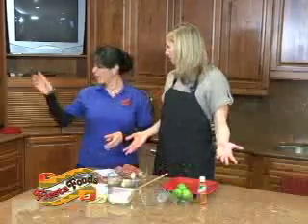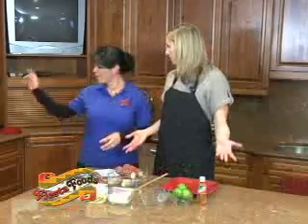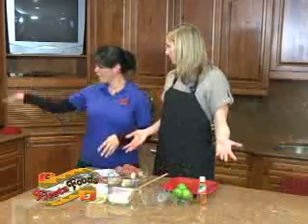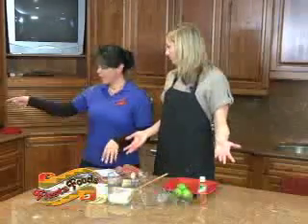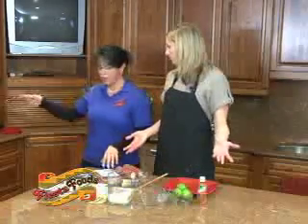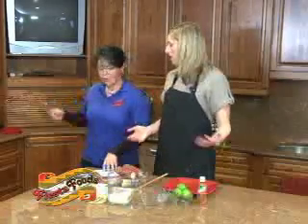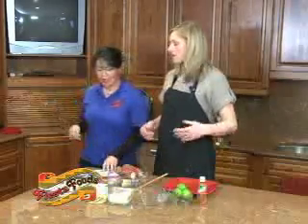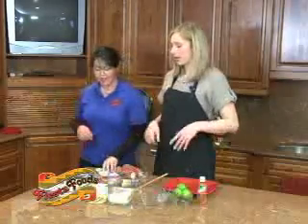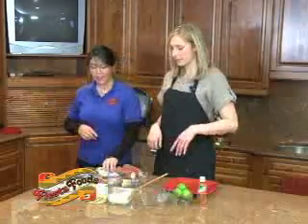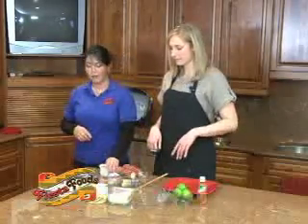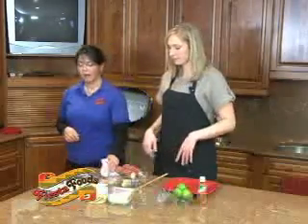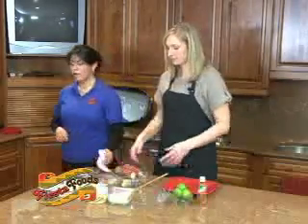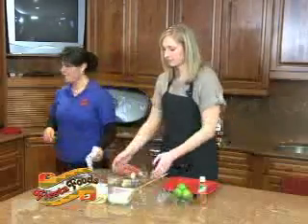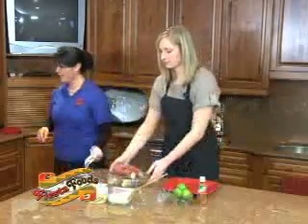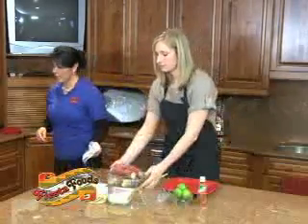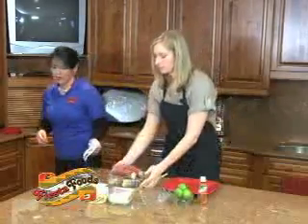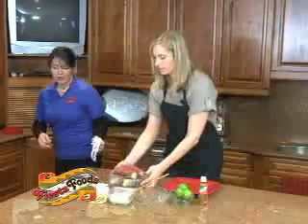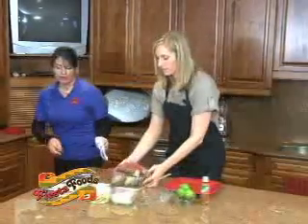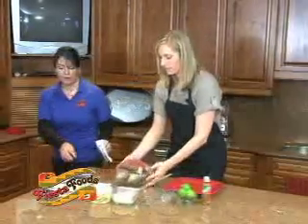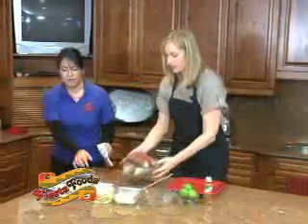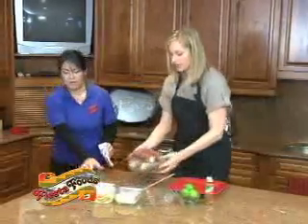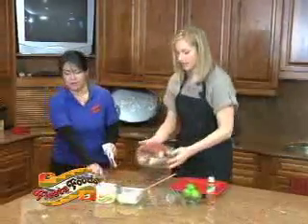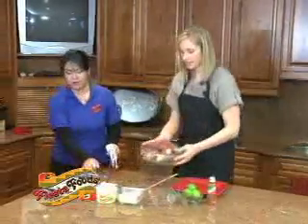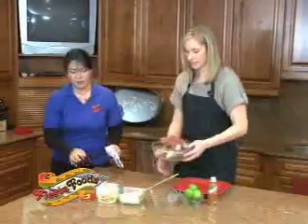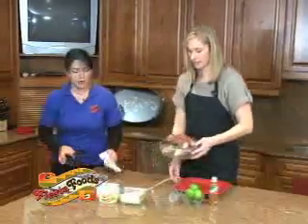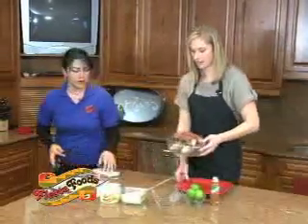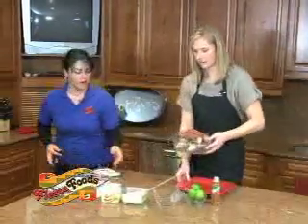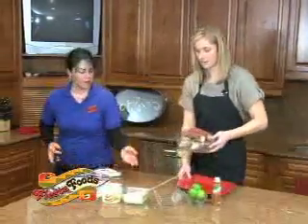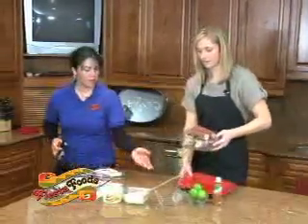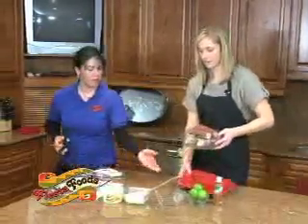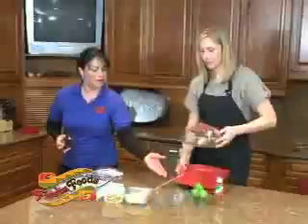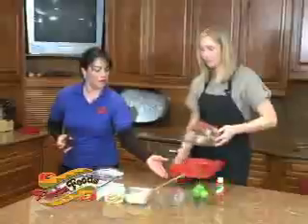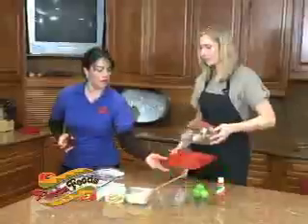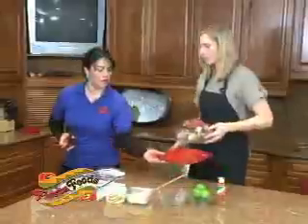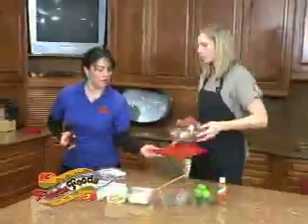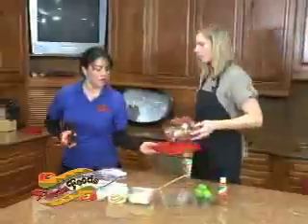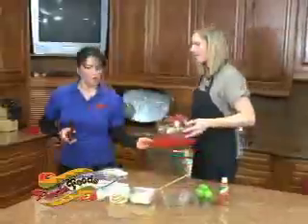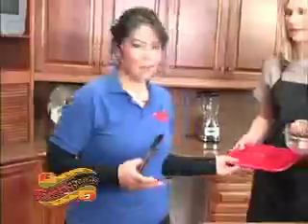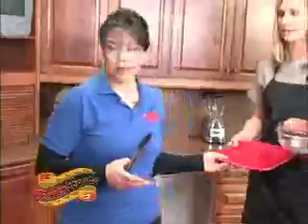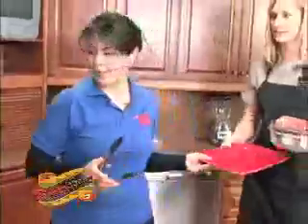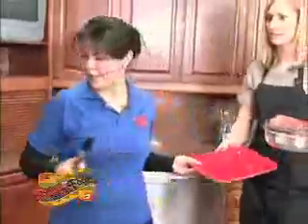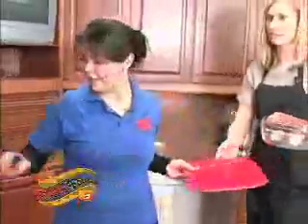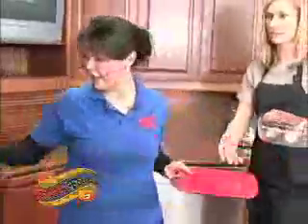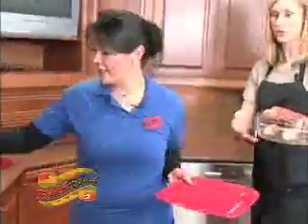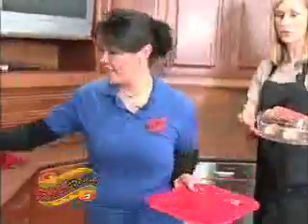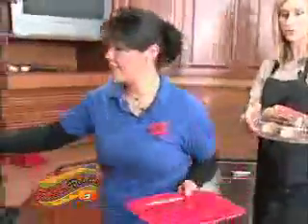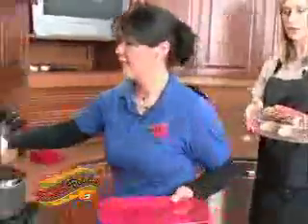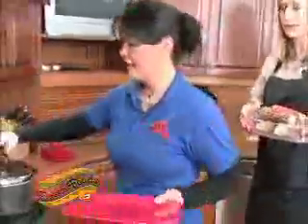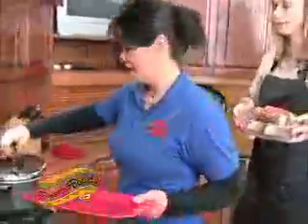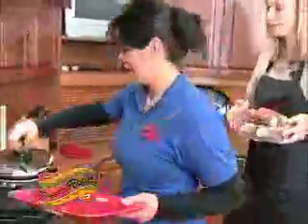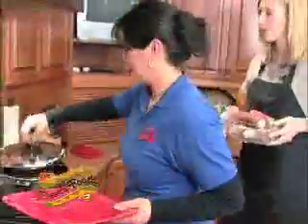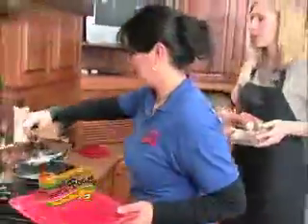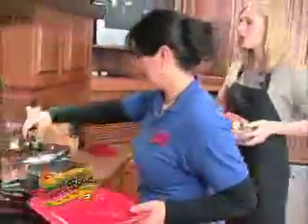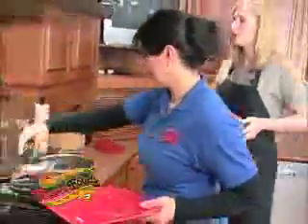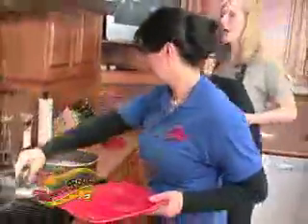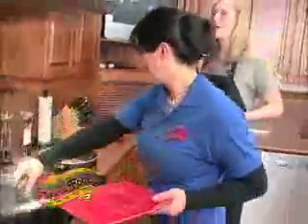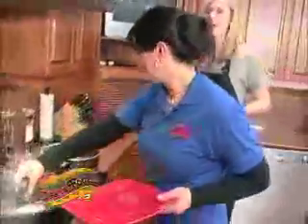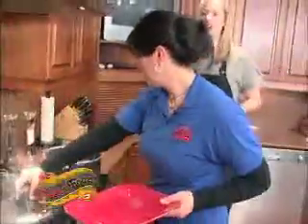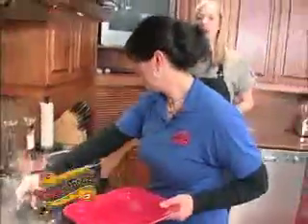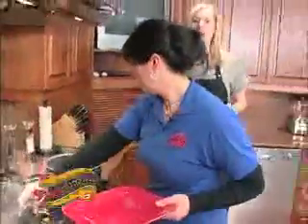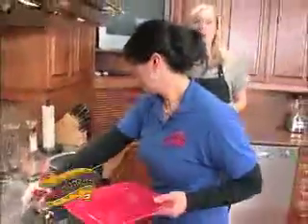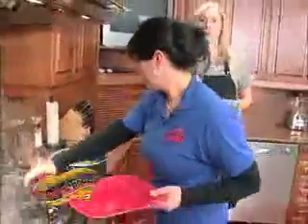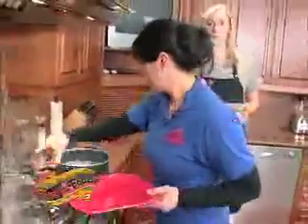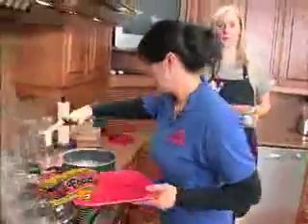We're going to boil it, and we have some already here. Fantastic. So we can trade them out for the cooked ones. Yes, exactly. So how long do you boil the corn?